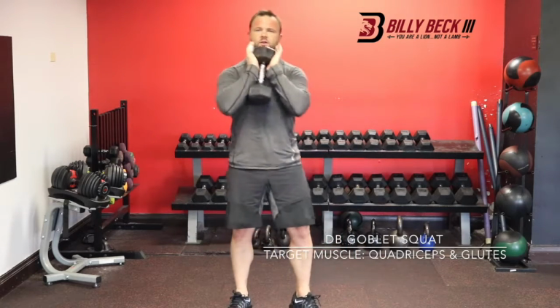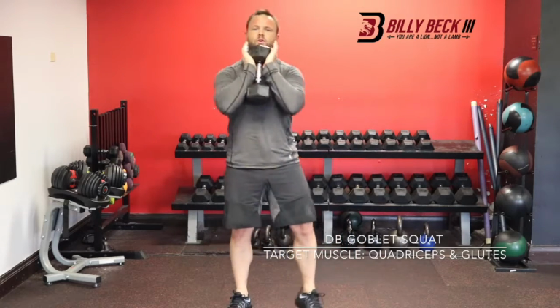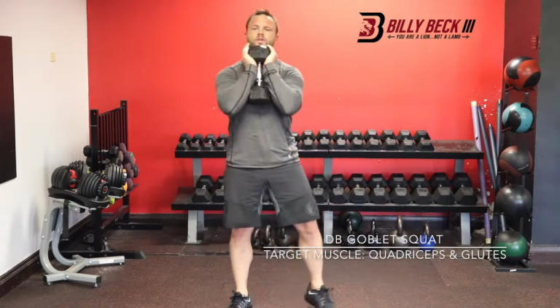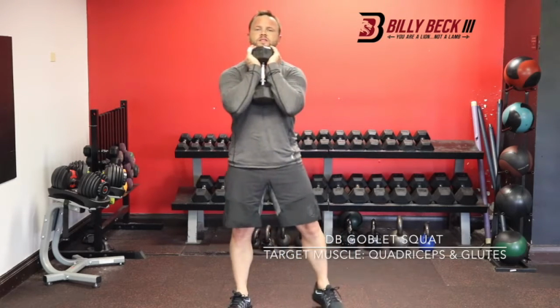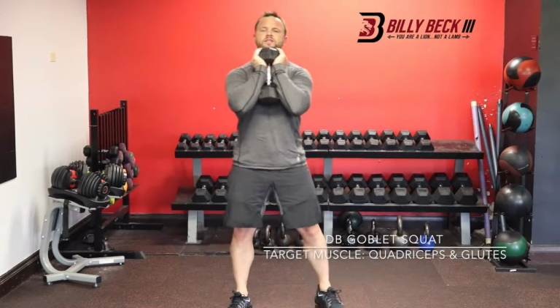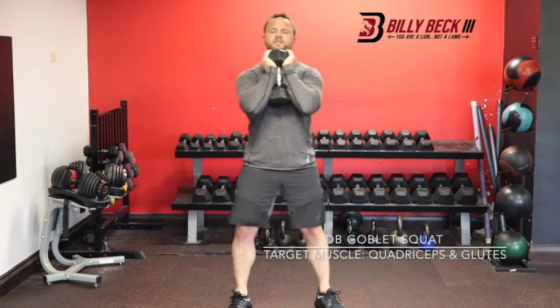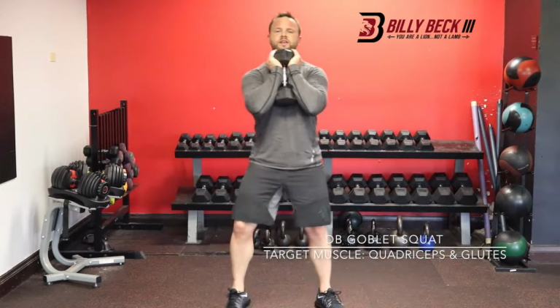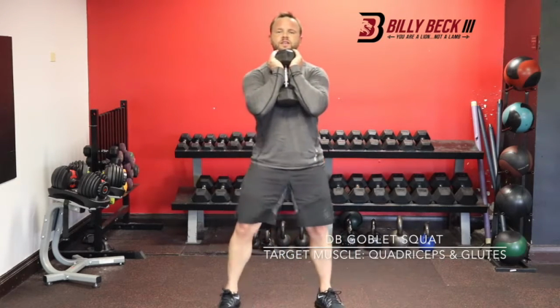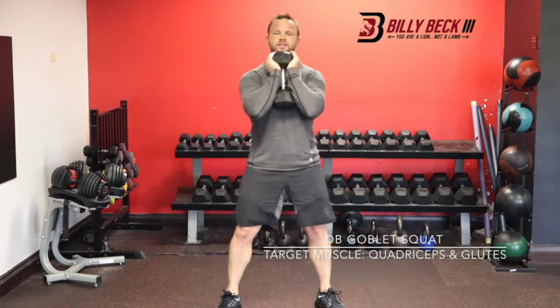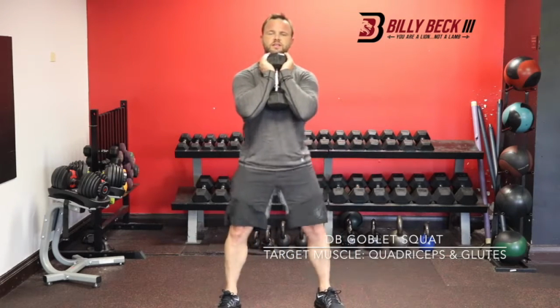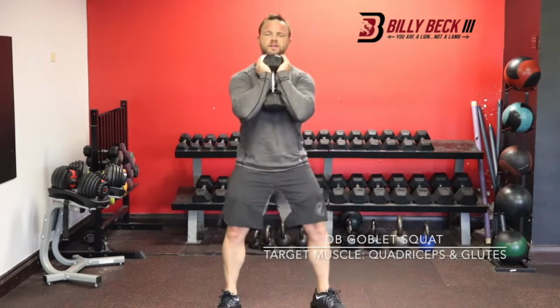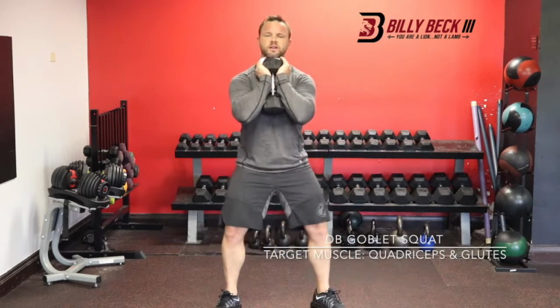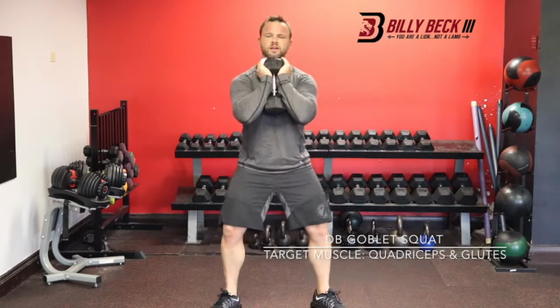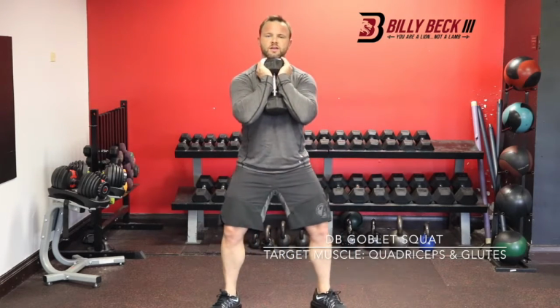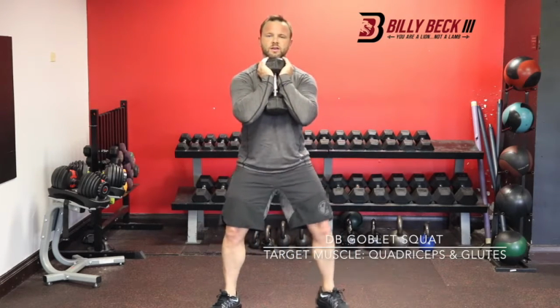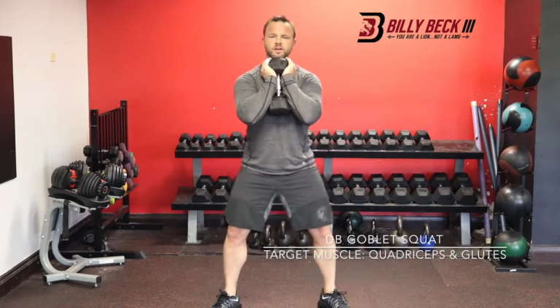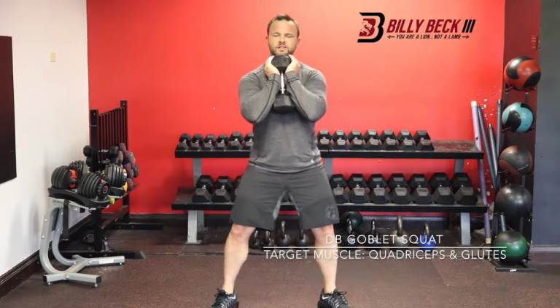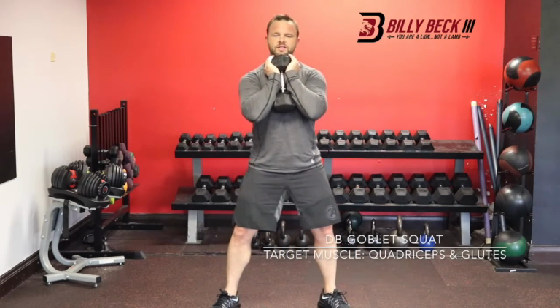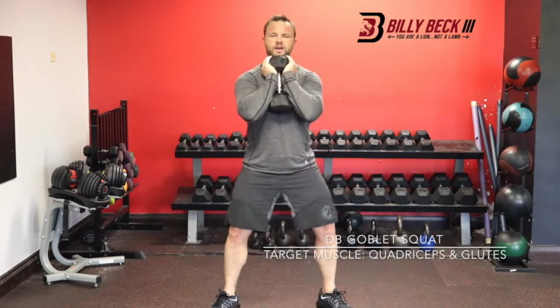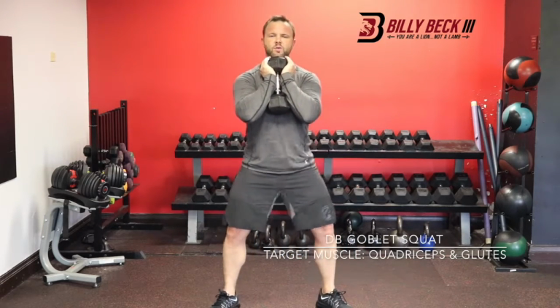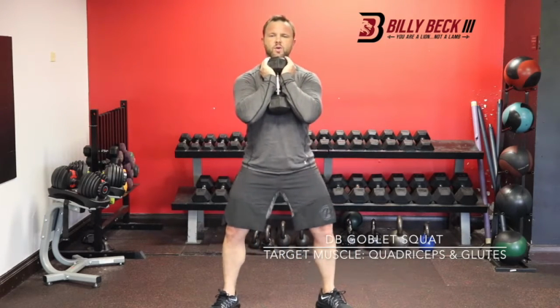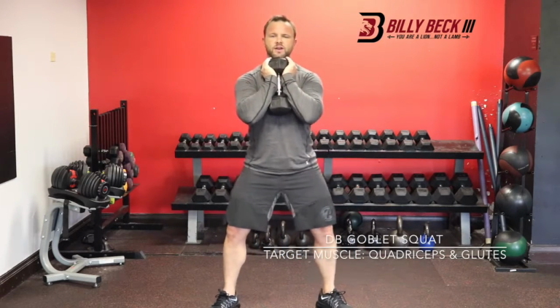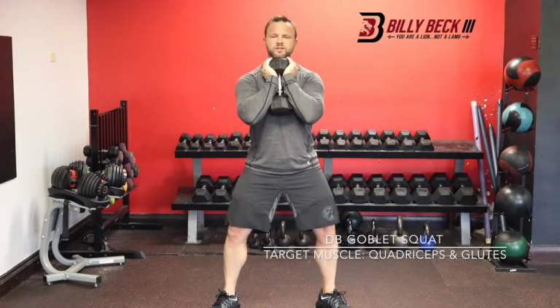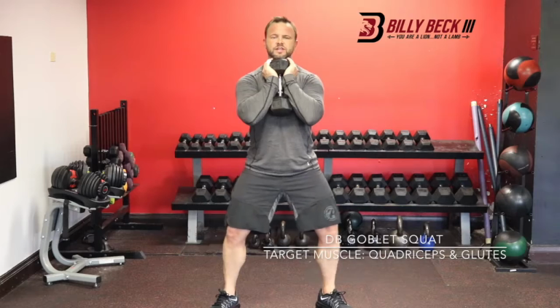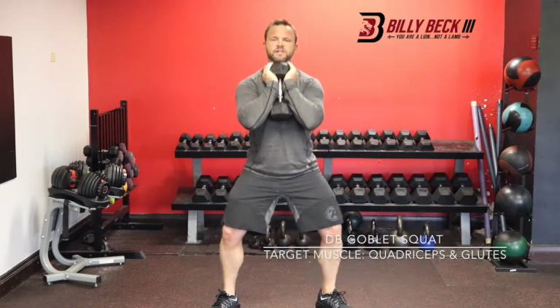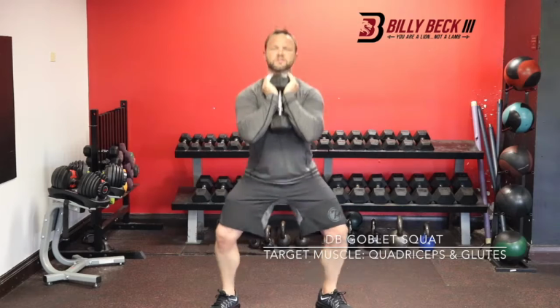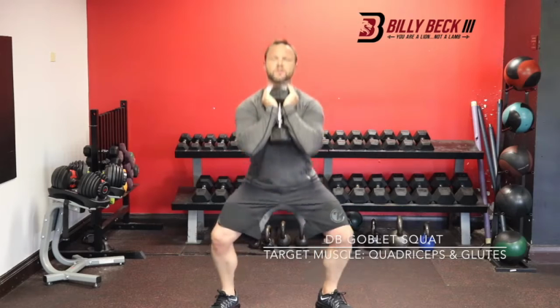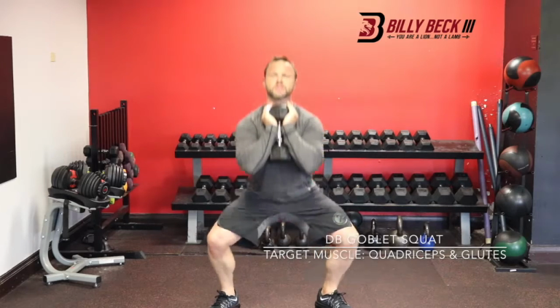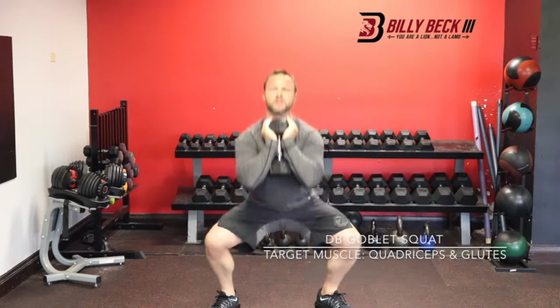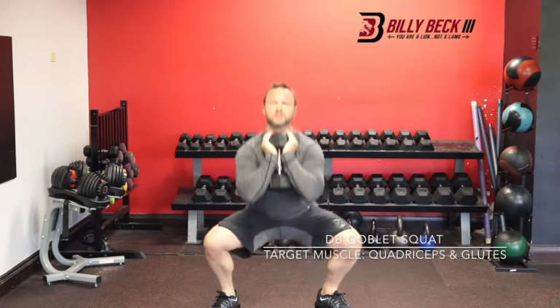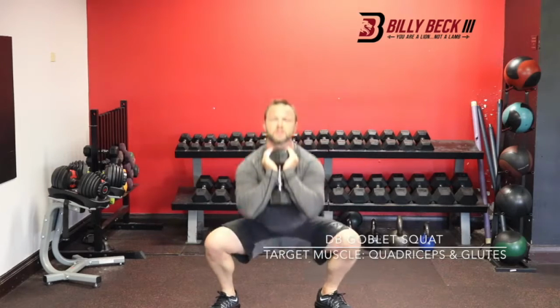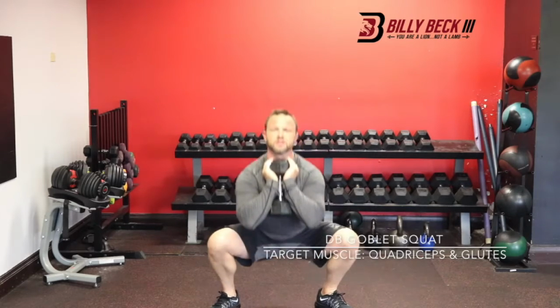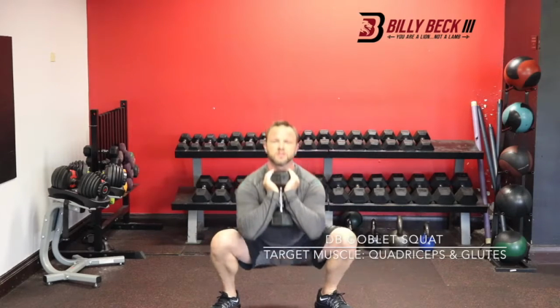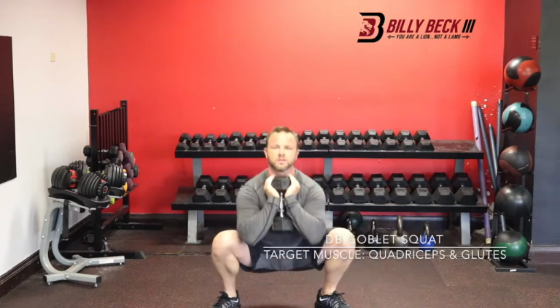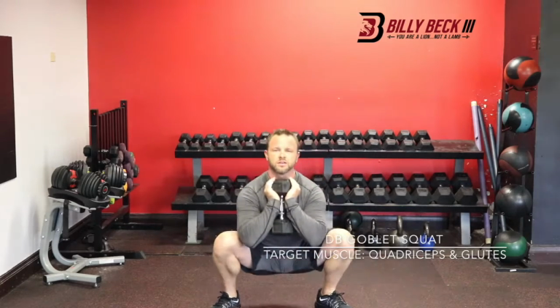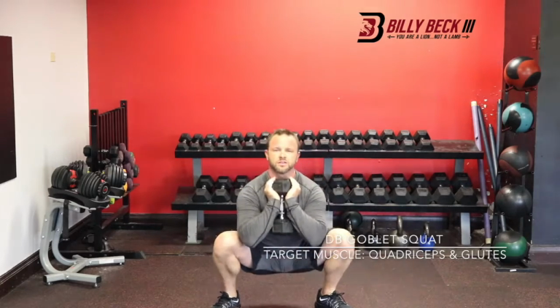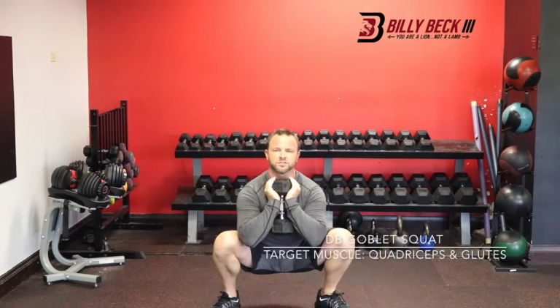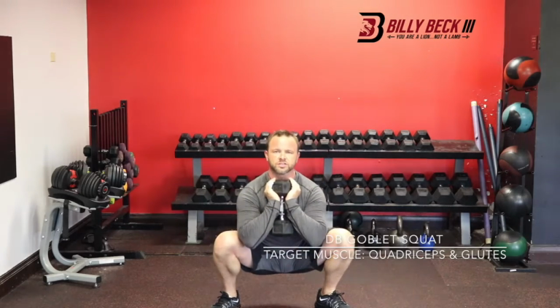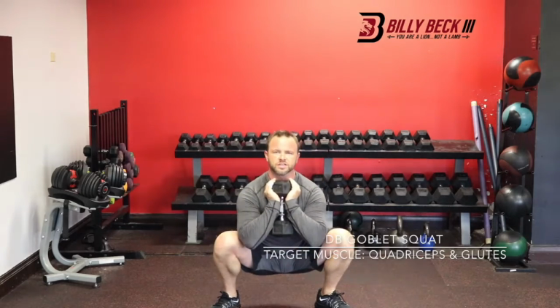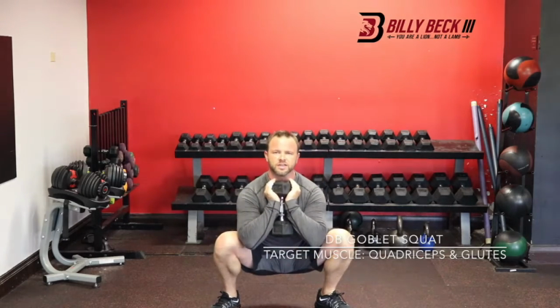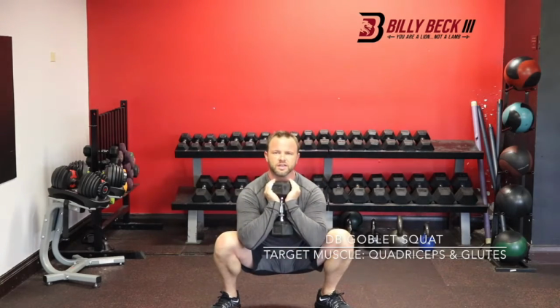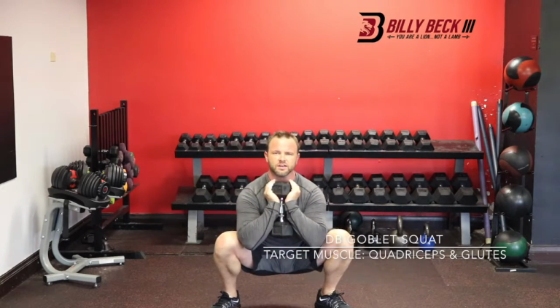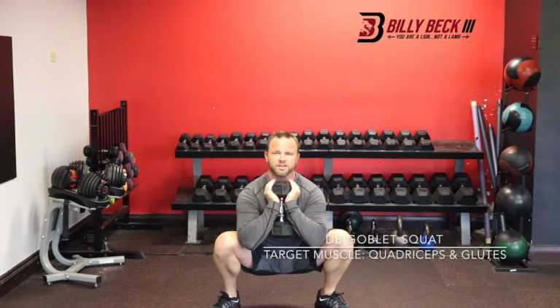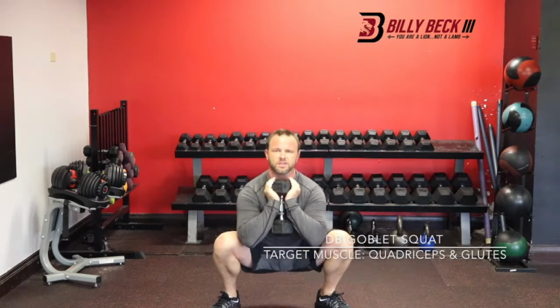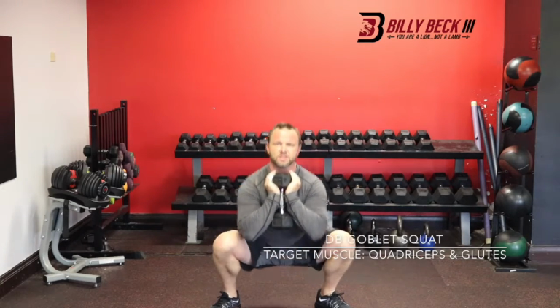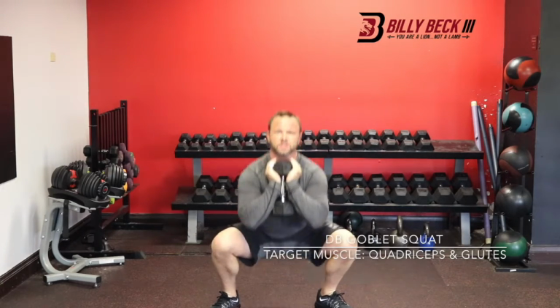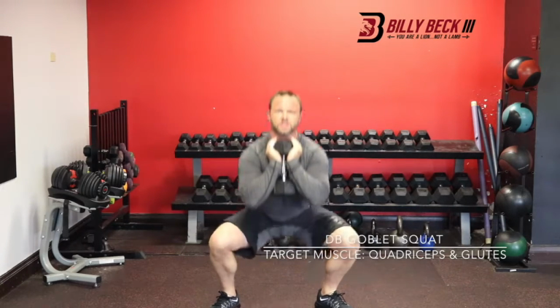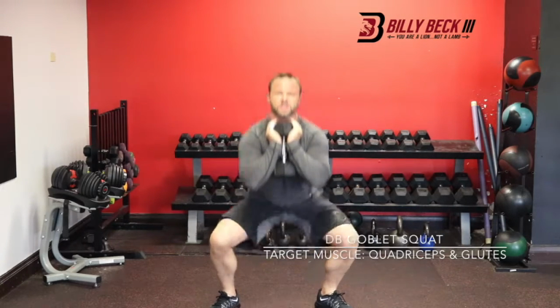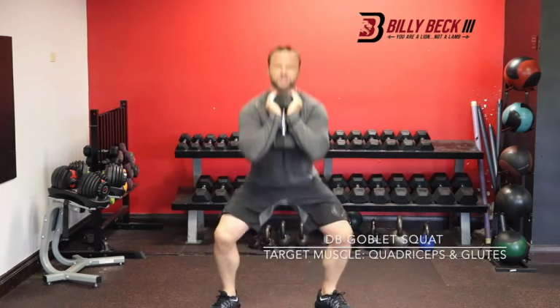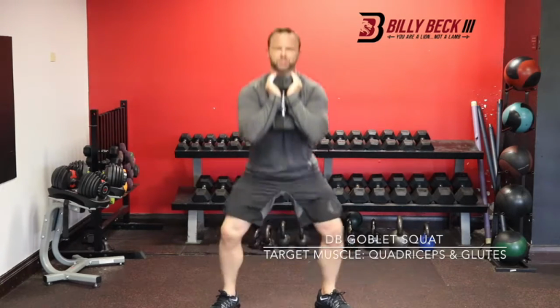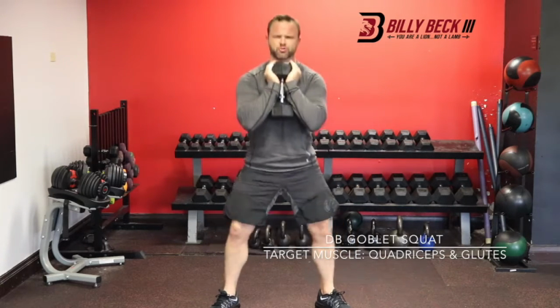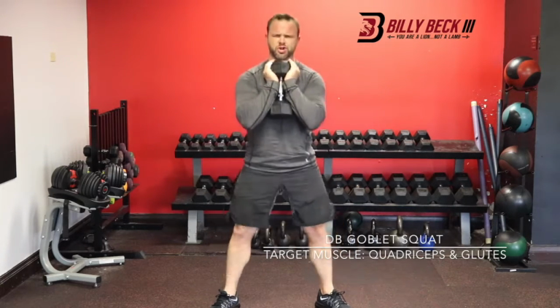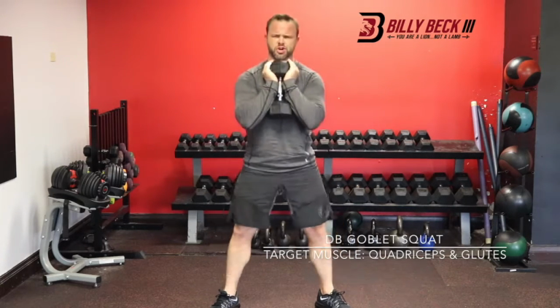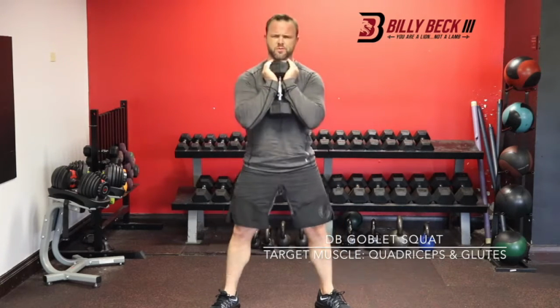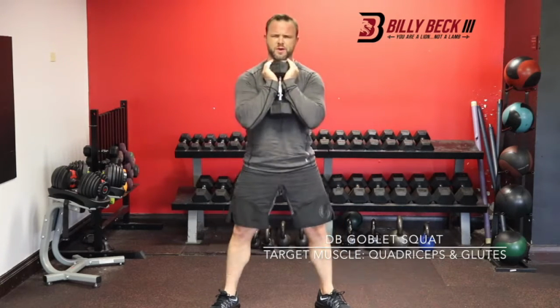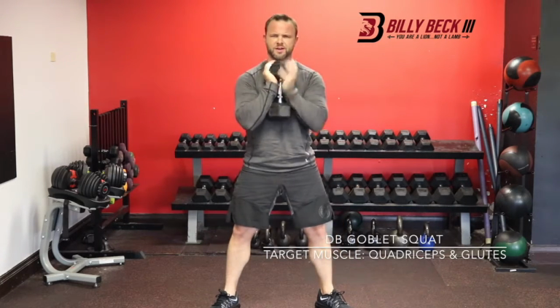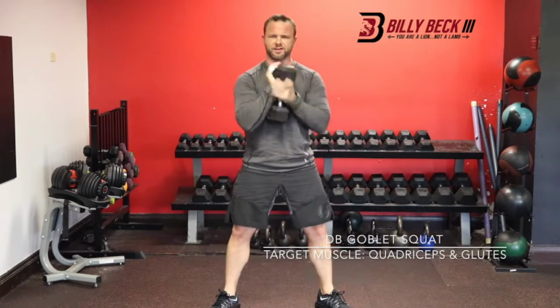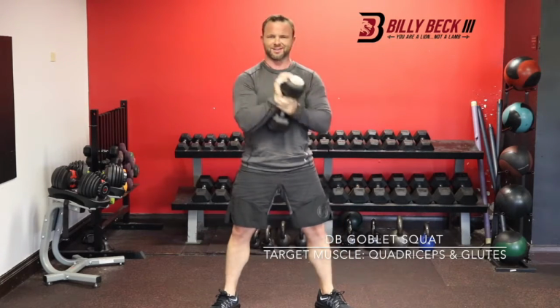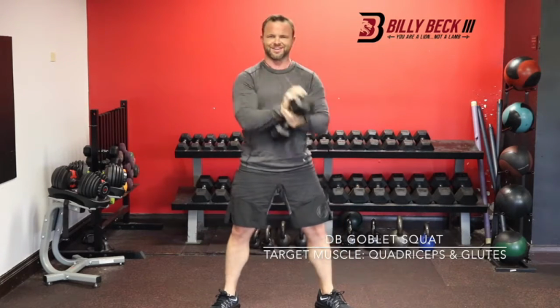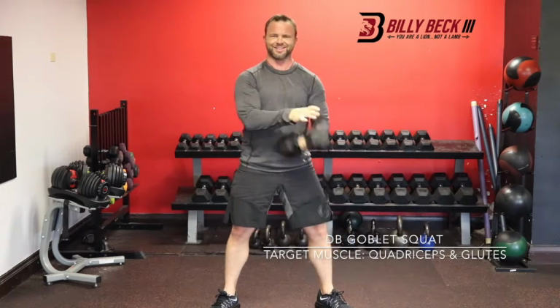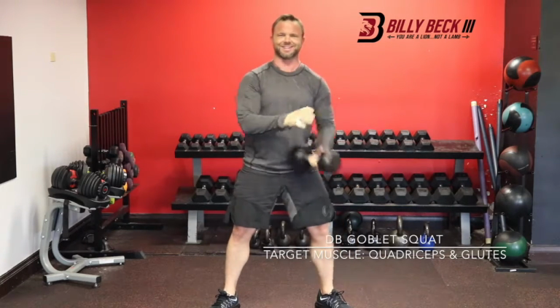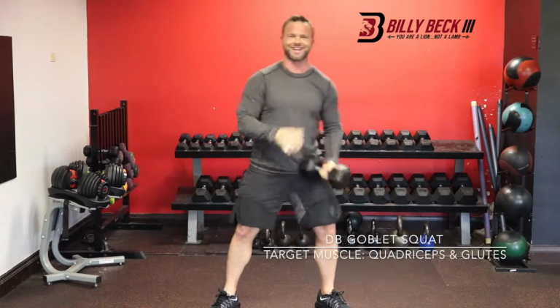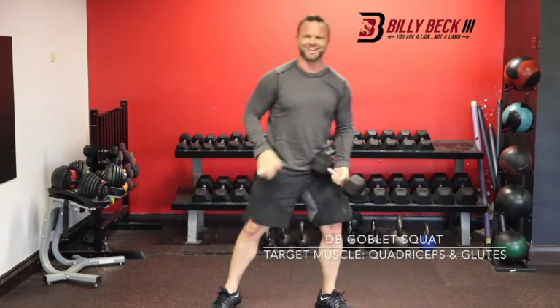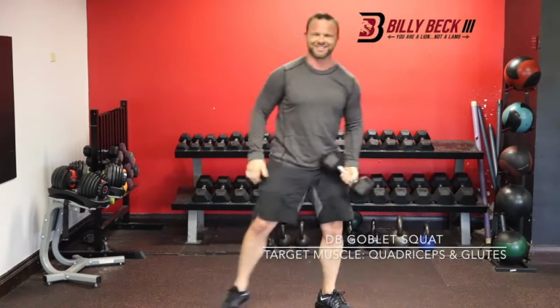Hold it just like this. Take that wider stance, toes out, straight down, and straight up. You got it.